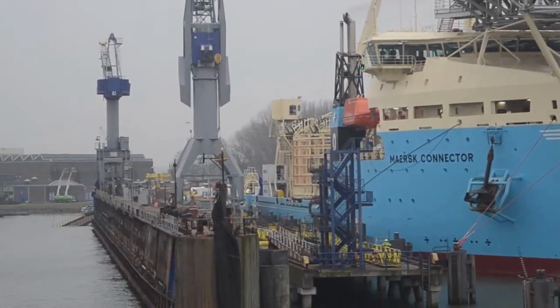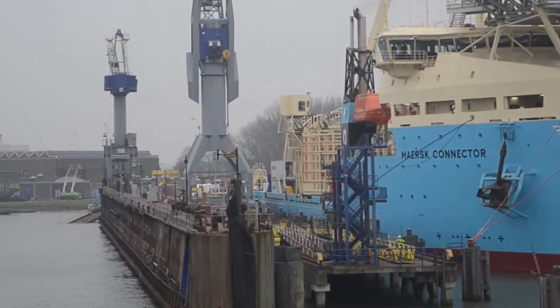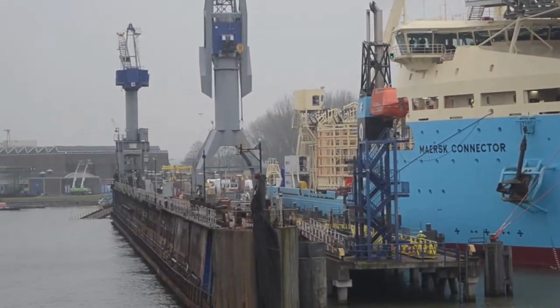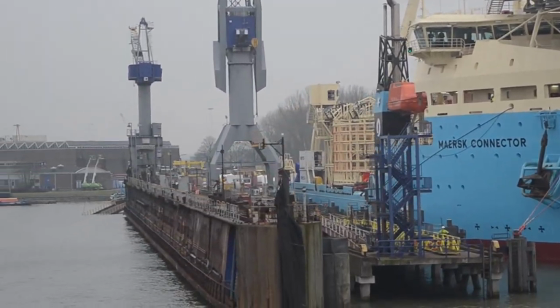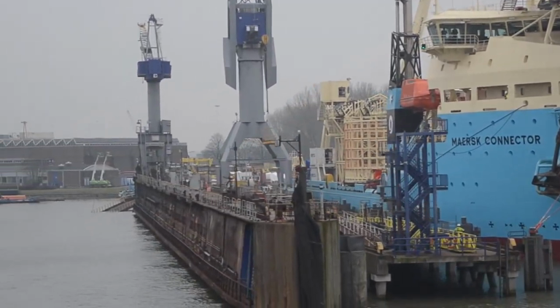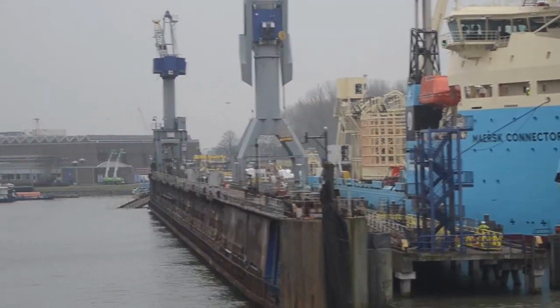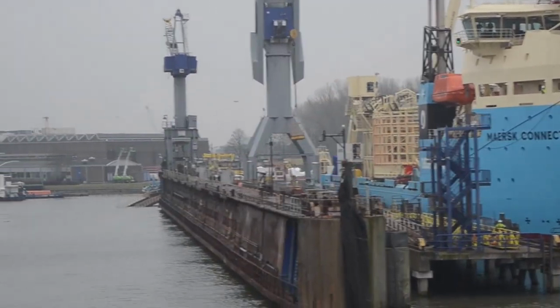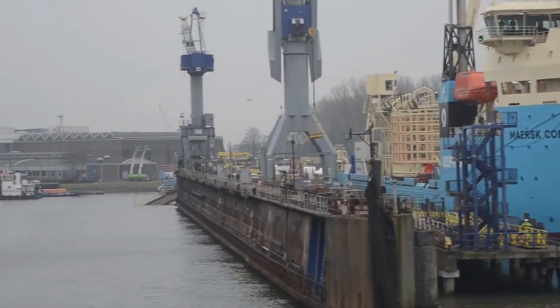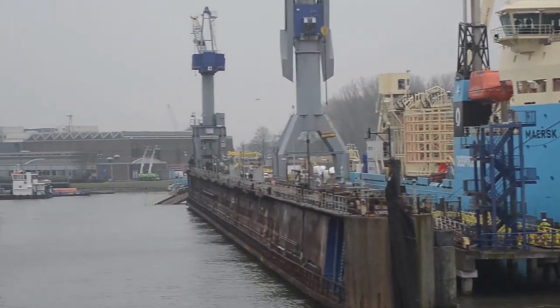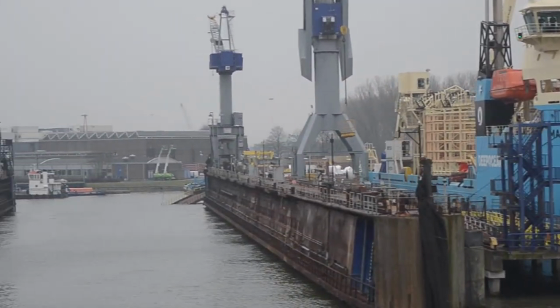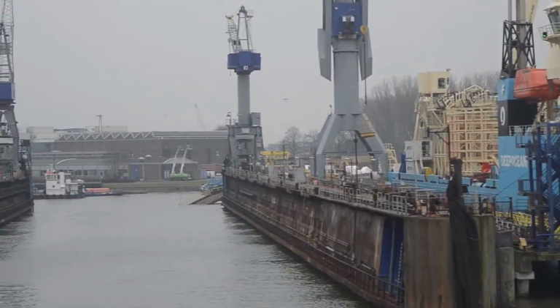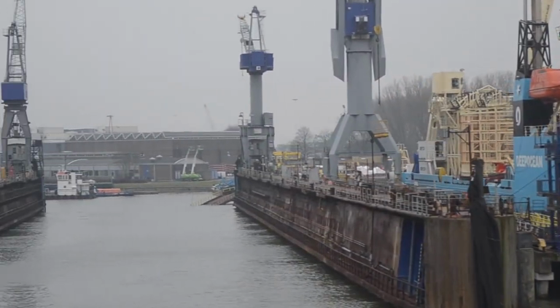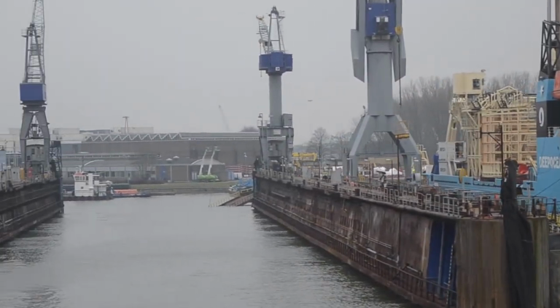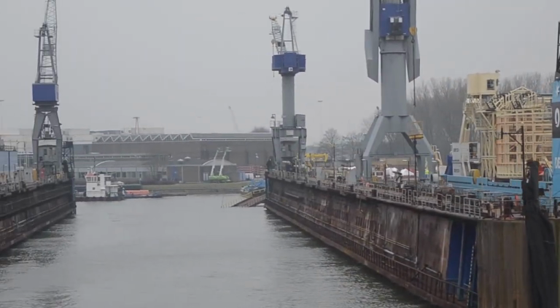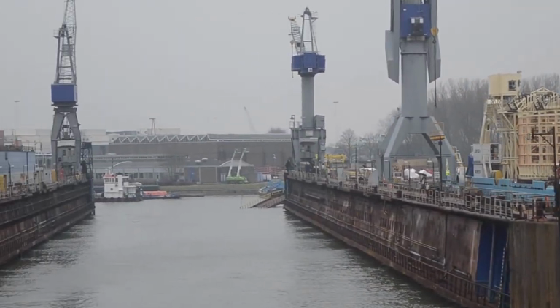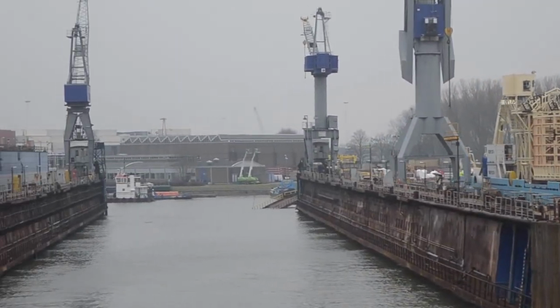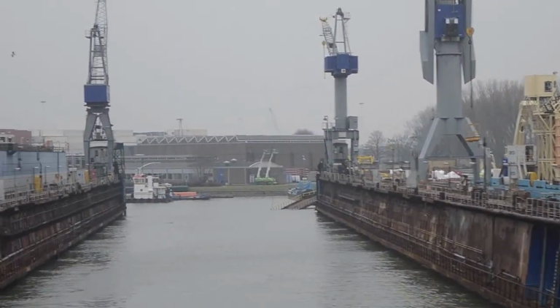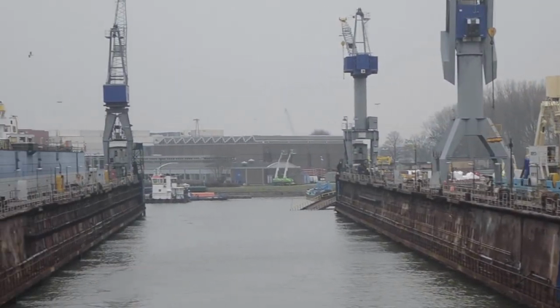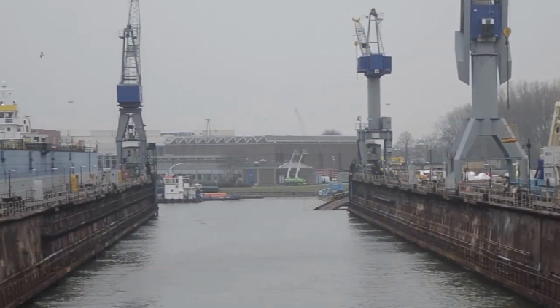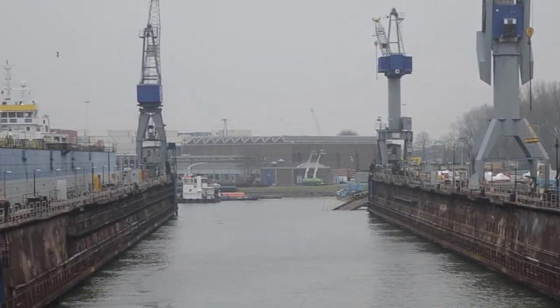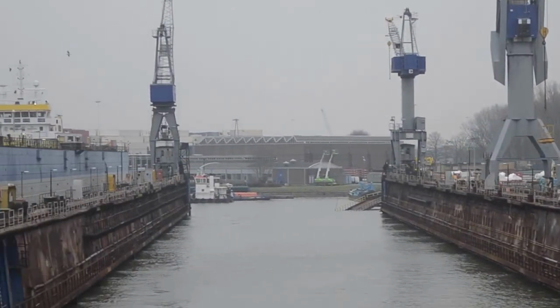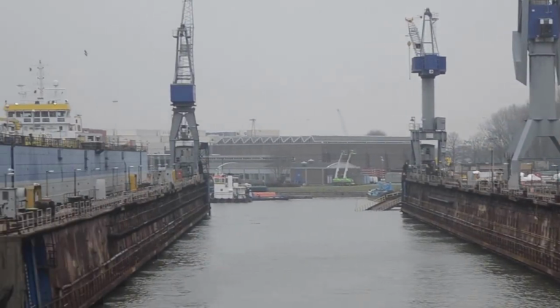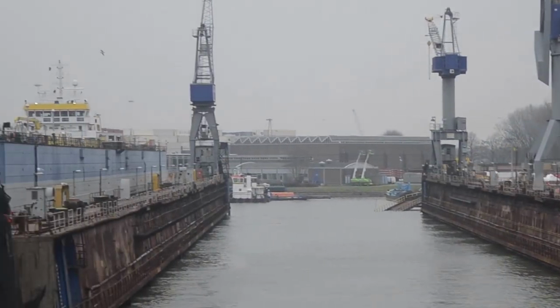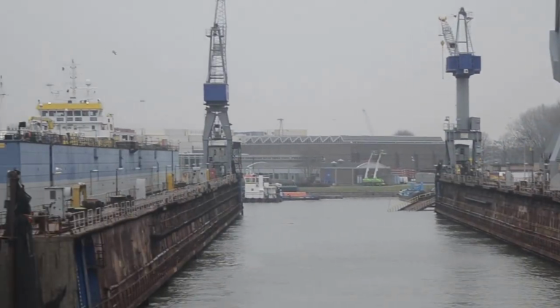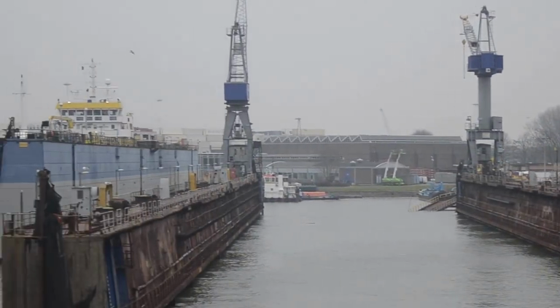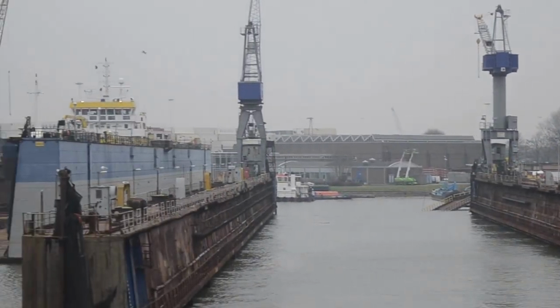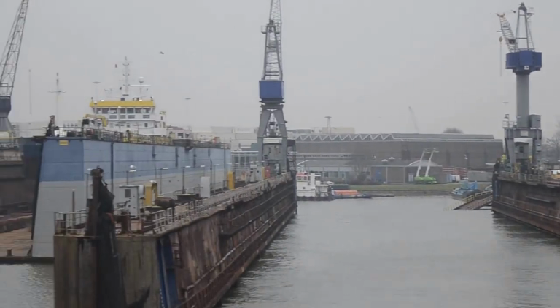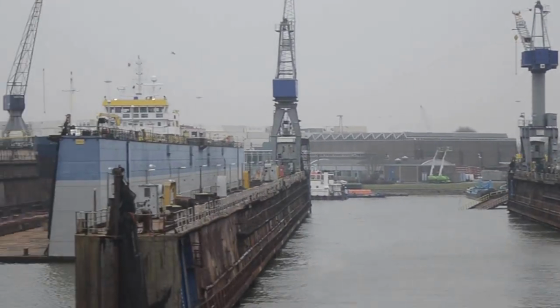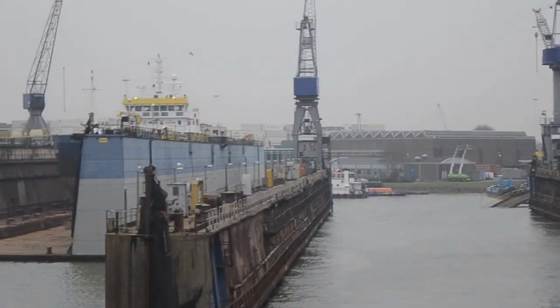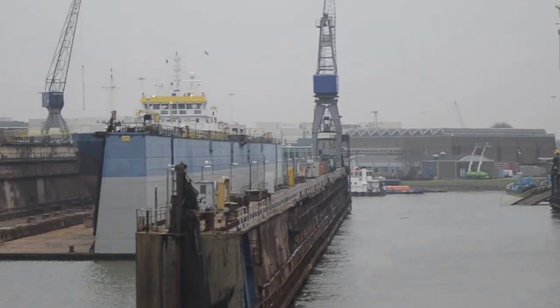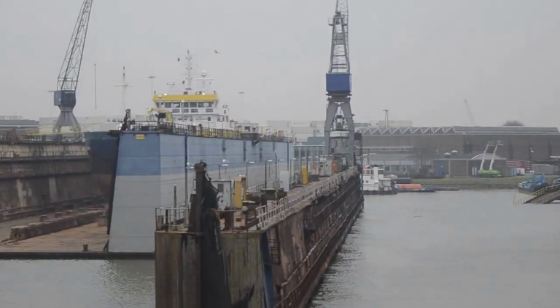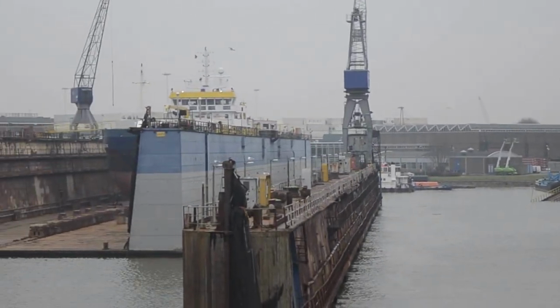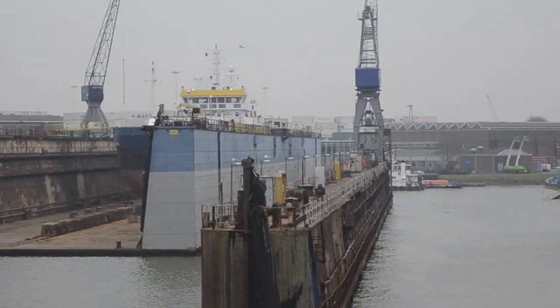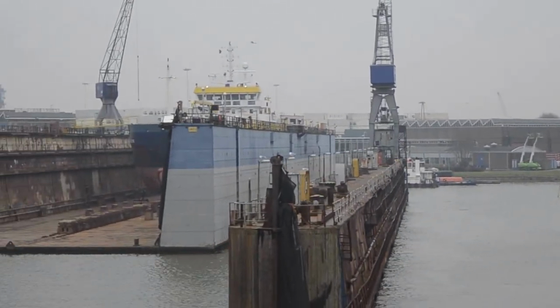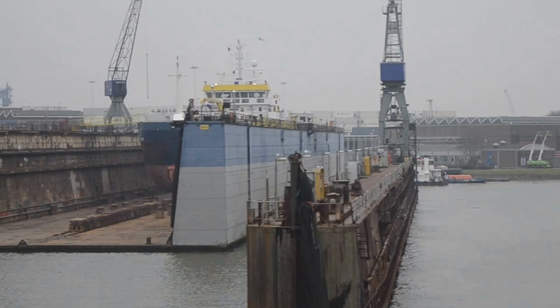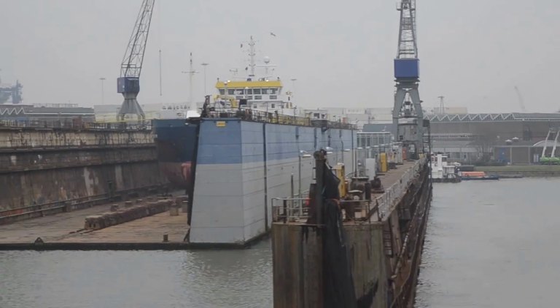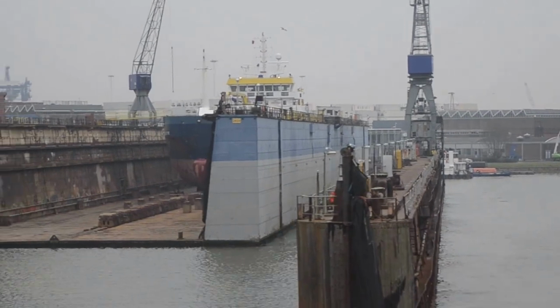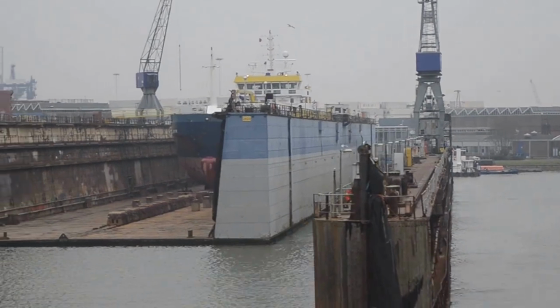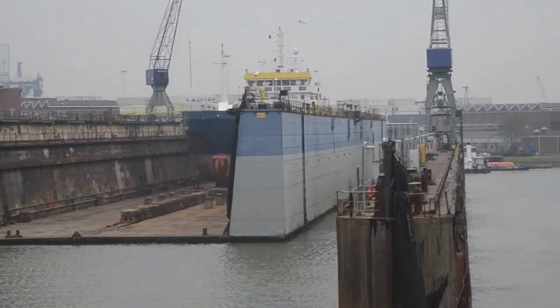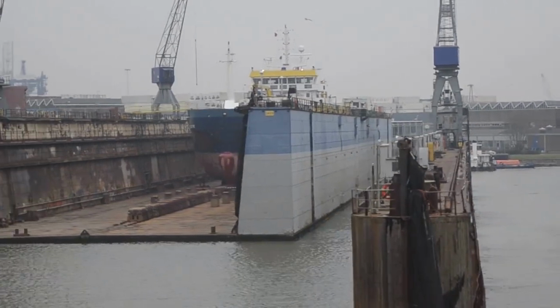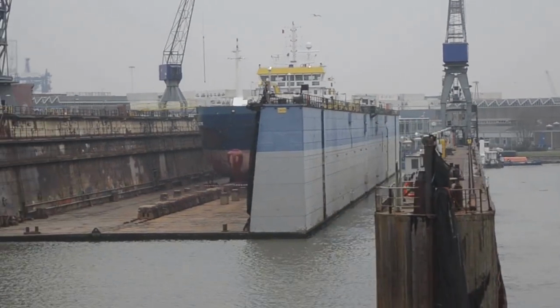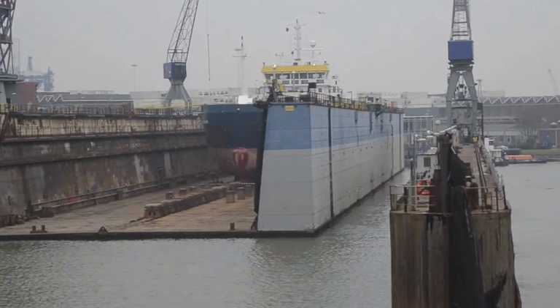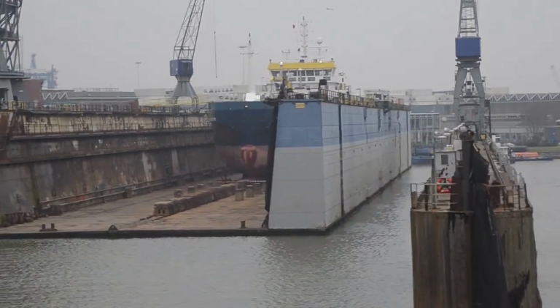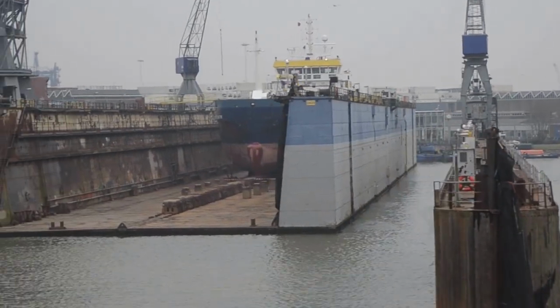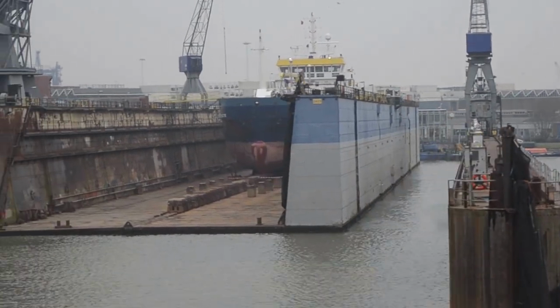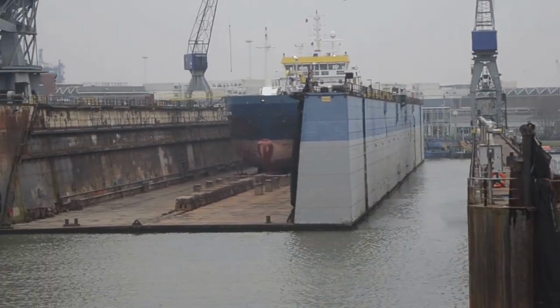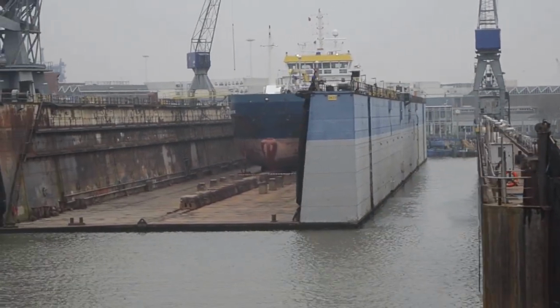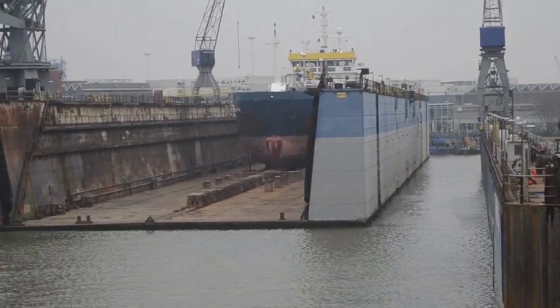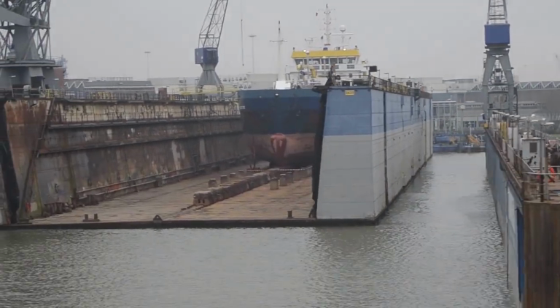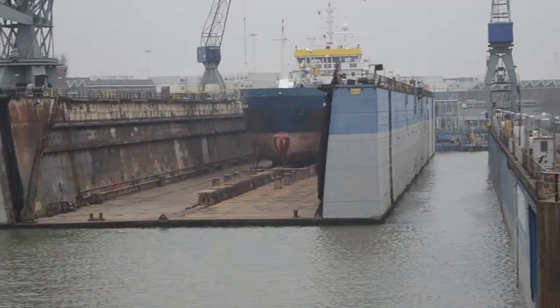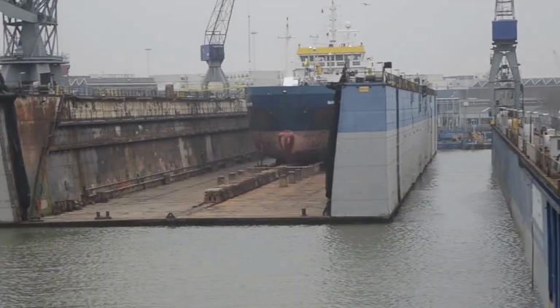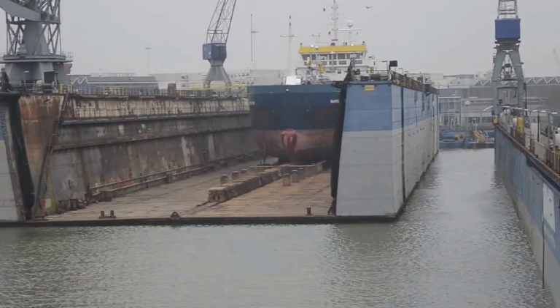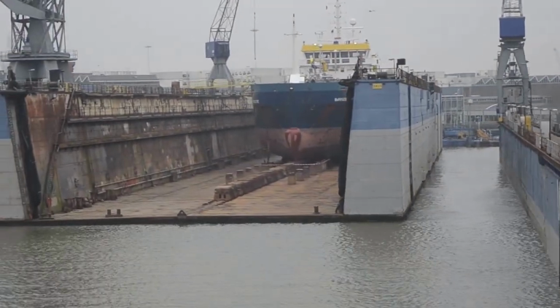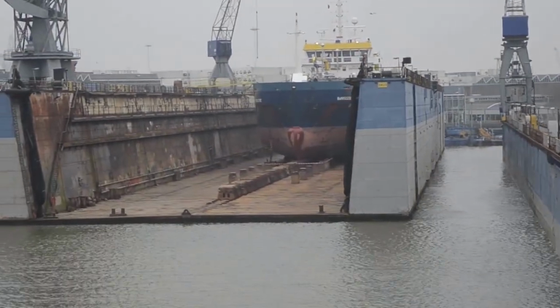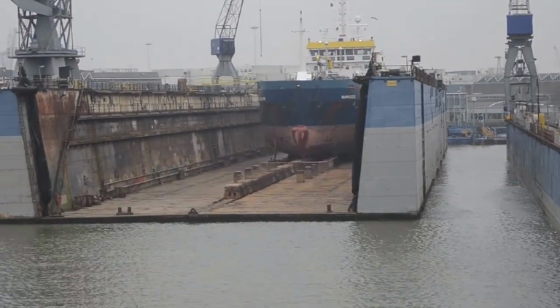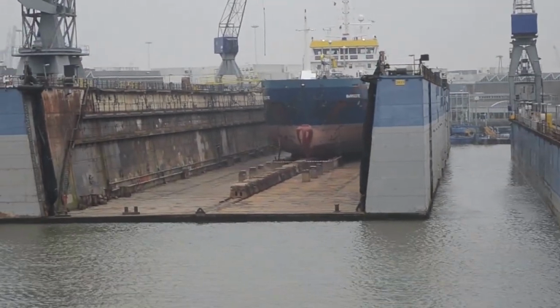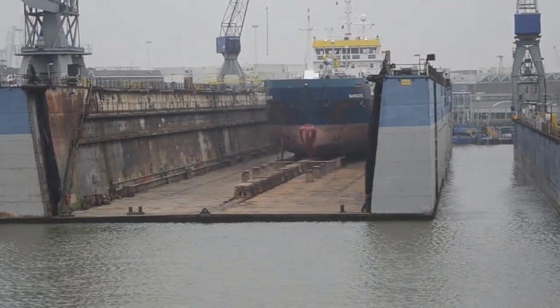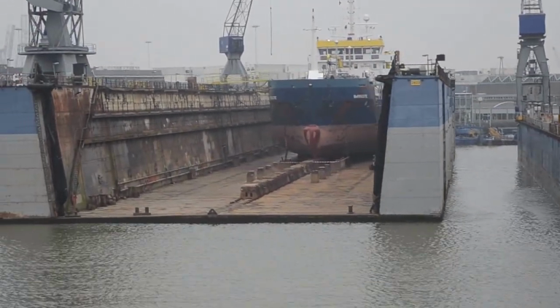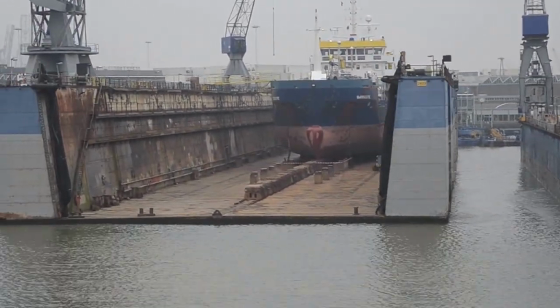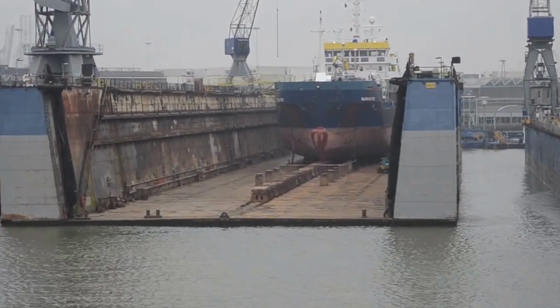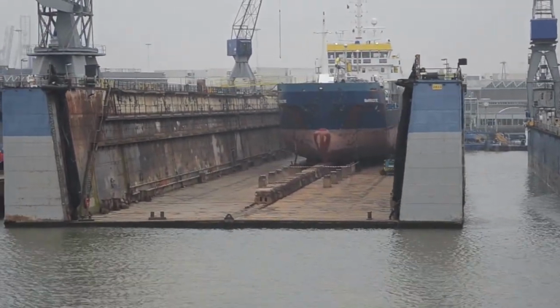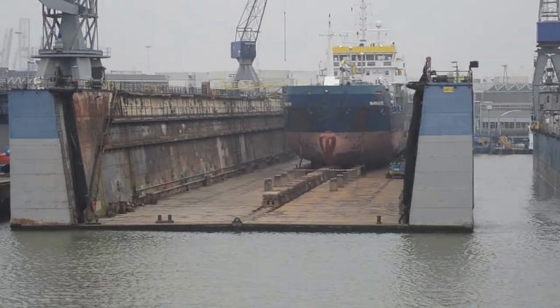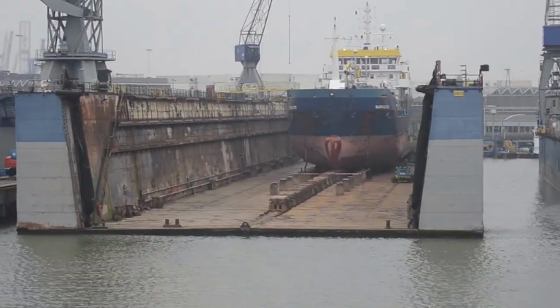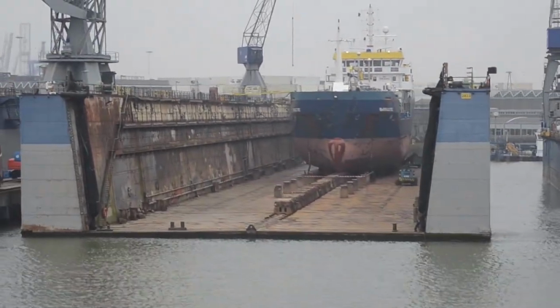Stainless steel tanks, weighing 1,000 tanks, store concentrated juice. The imported juice comes from Brazil.